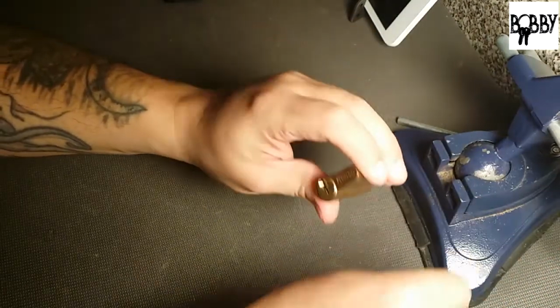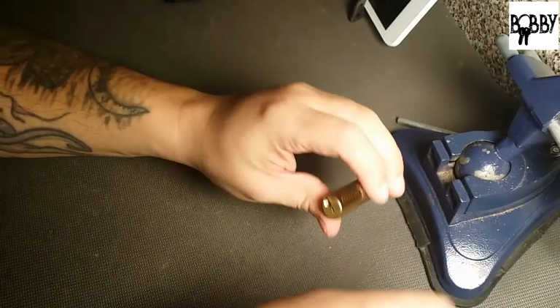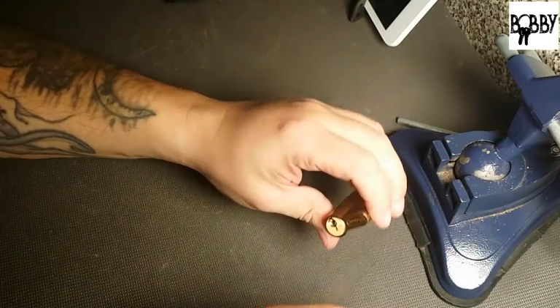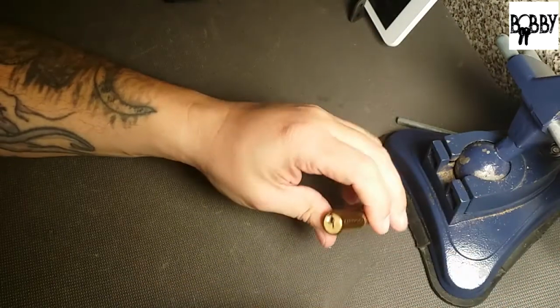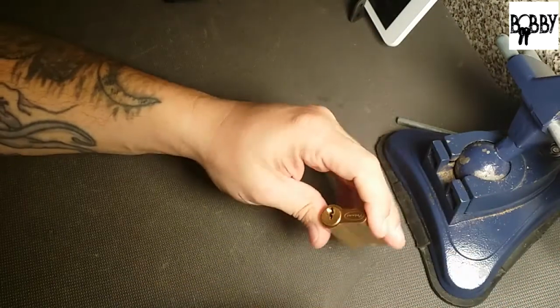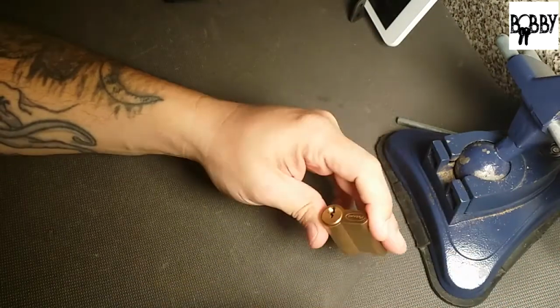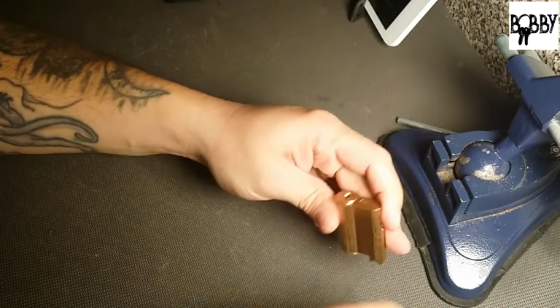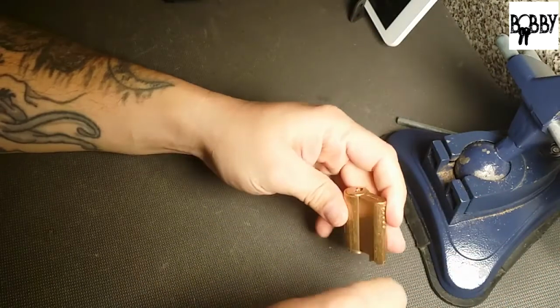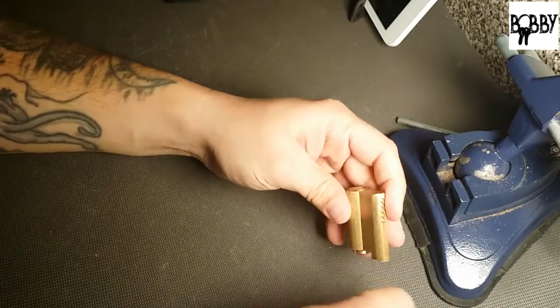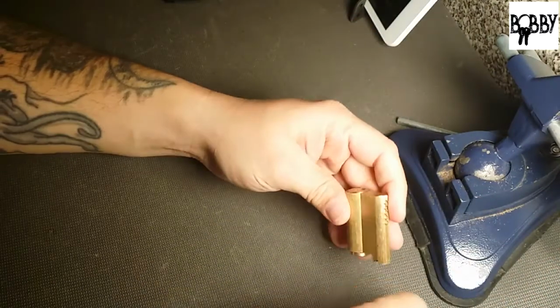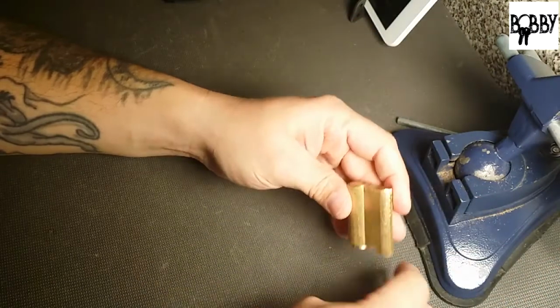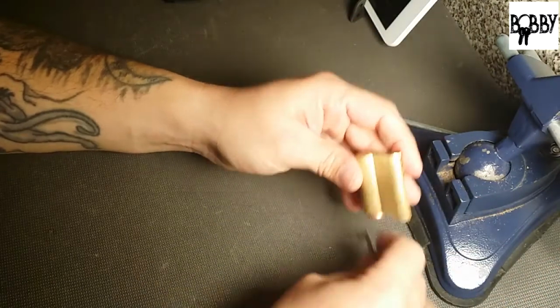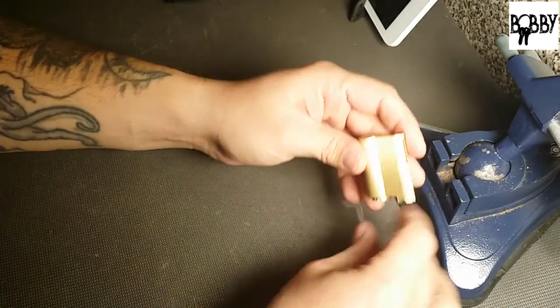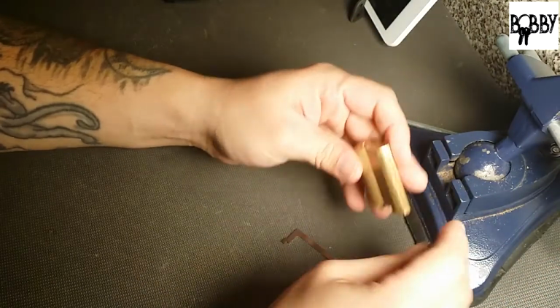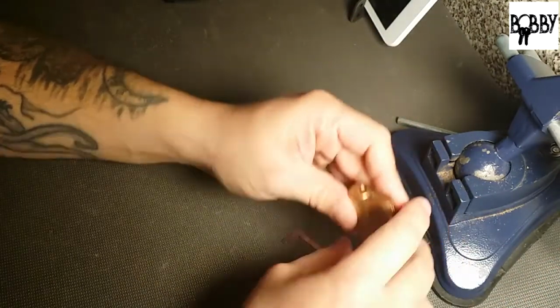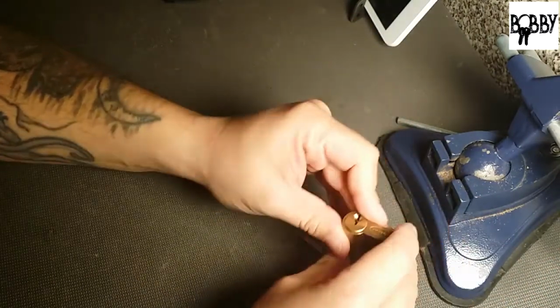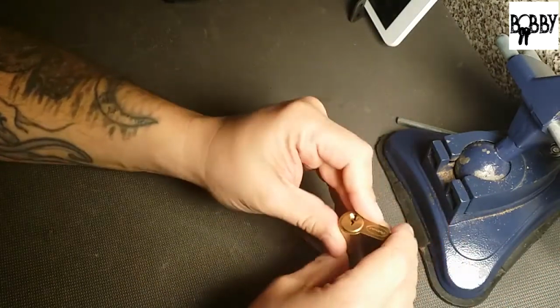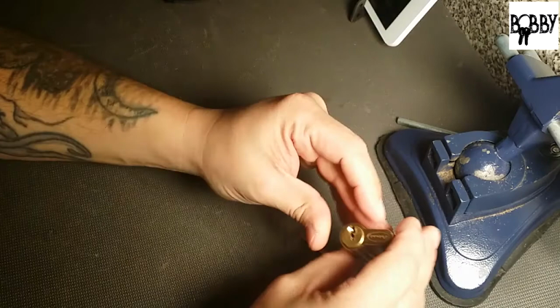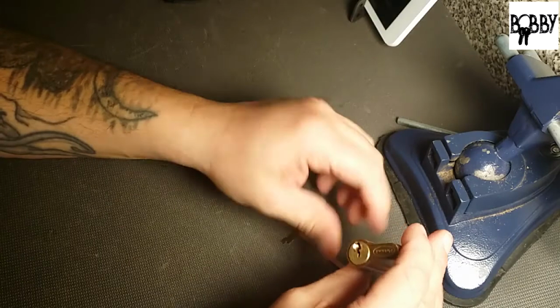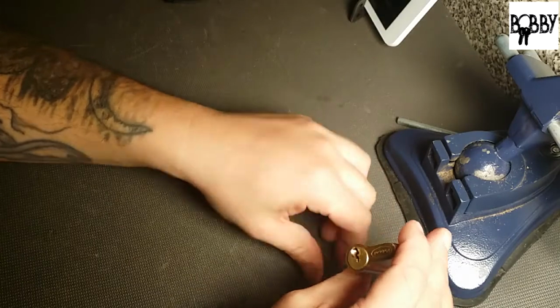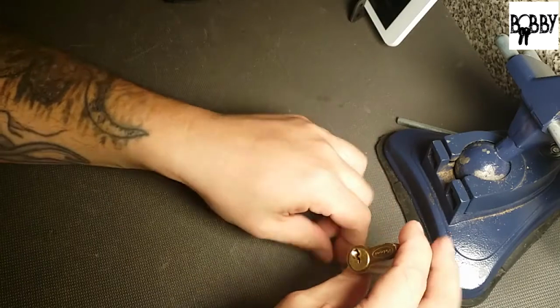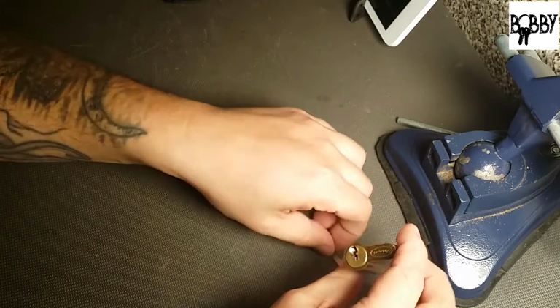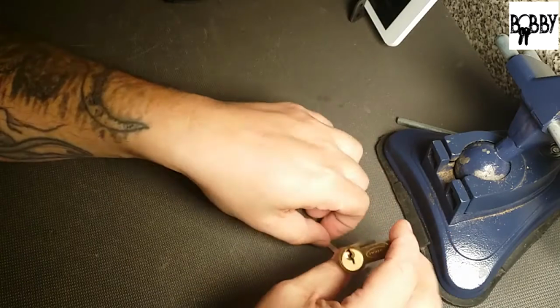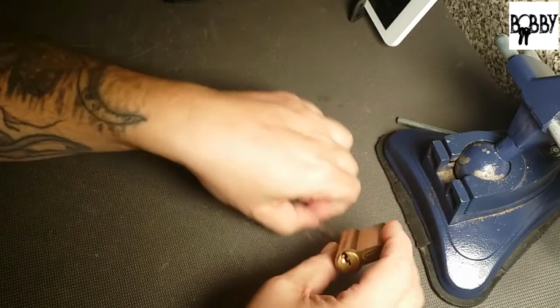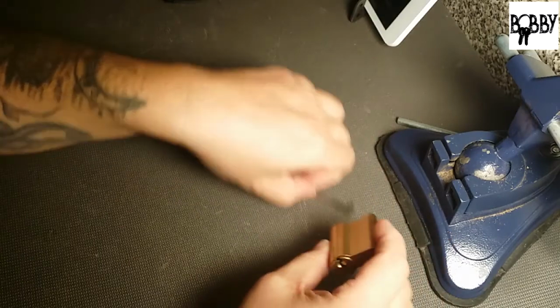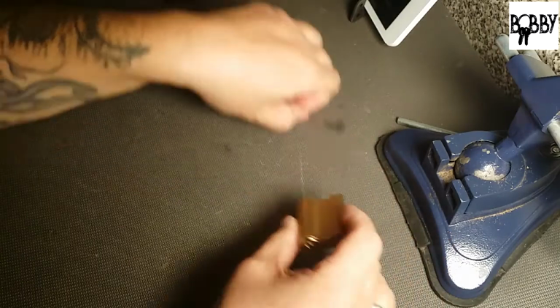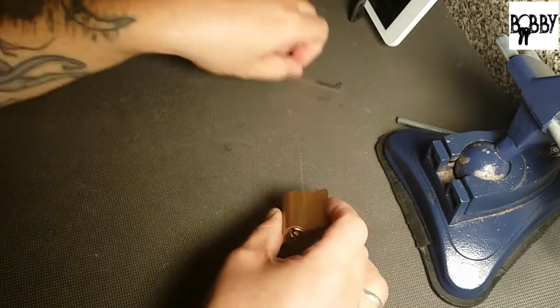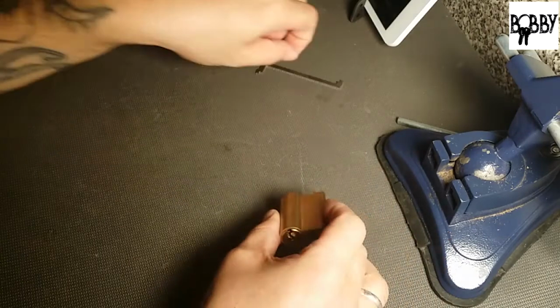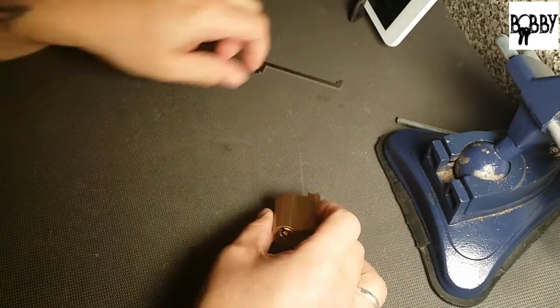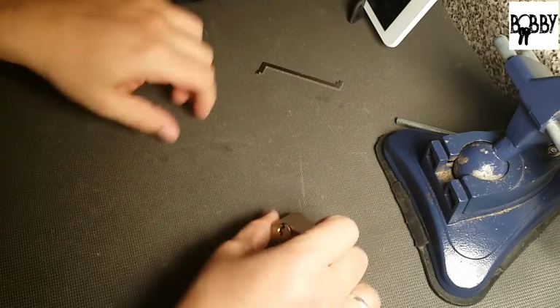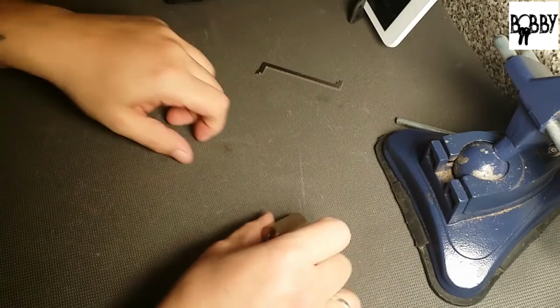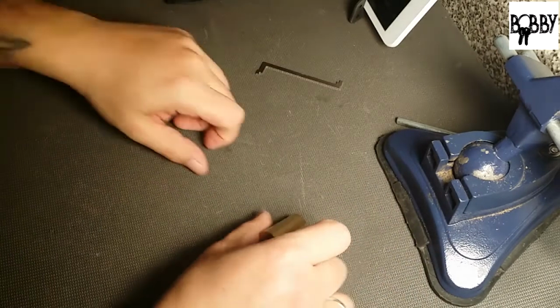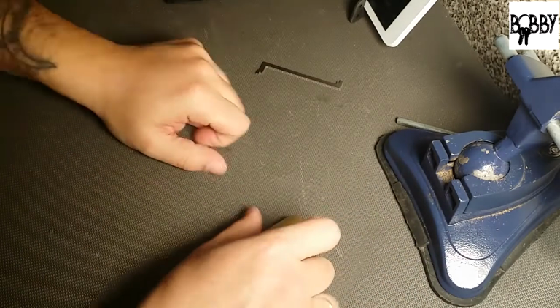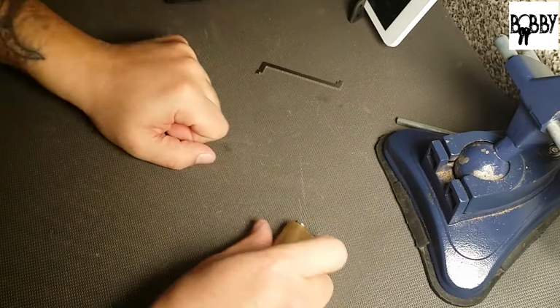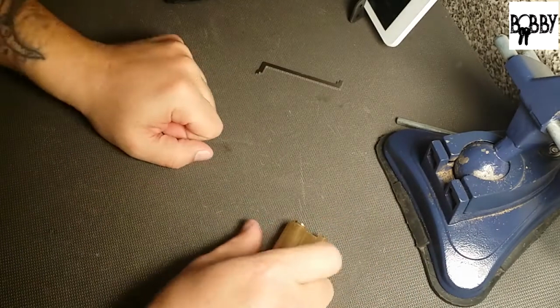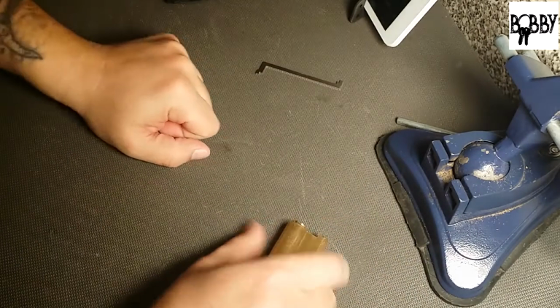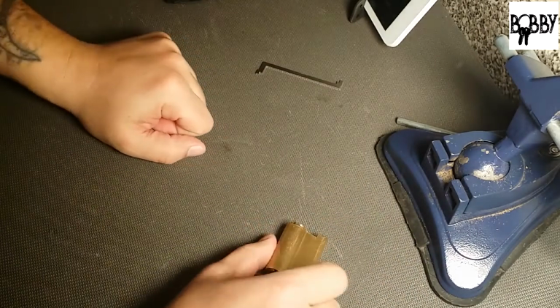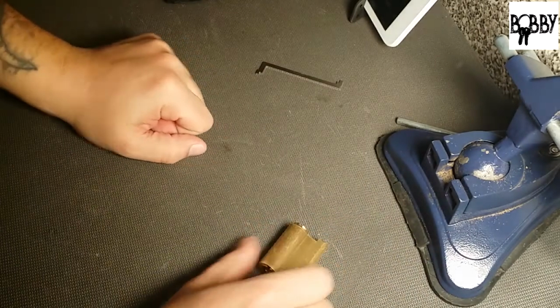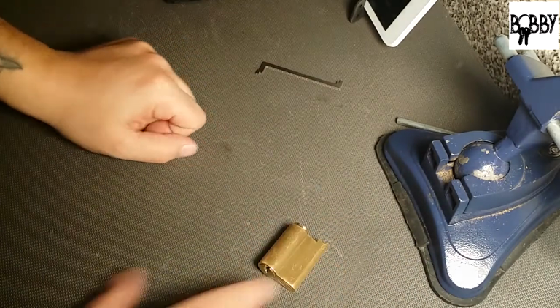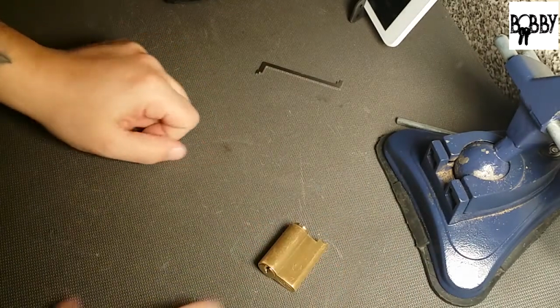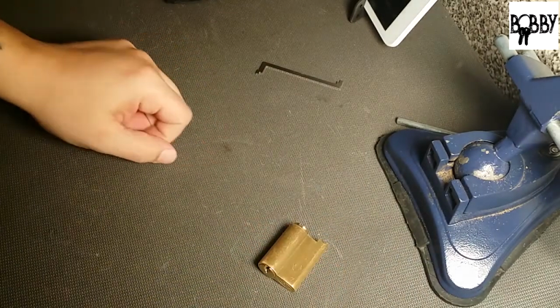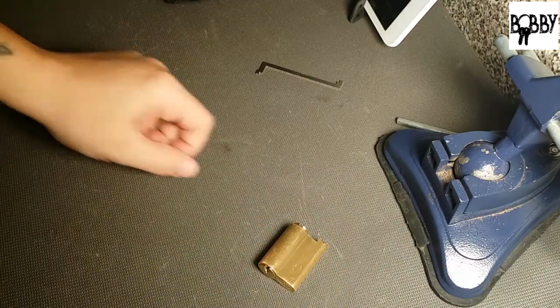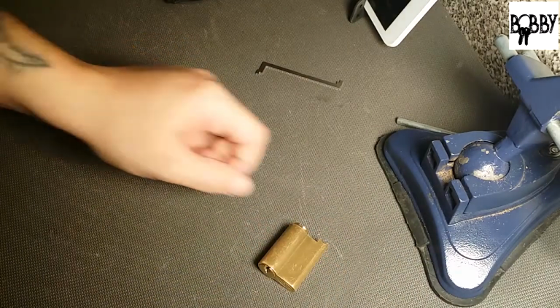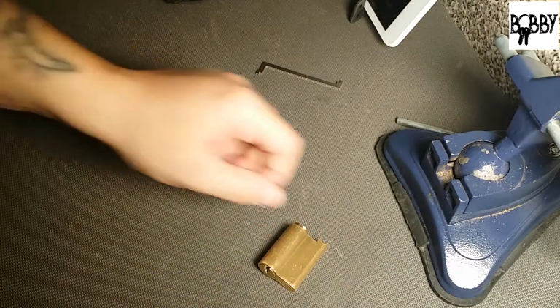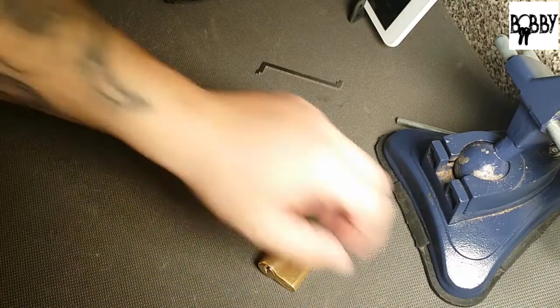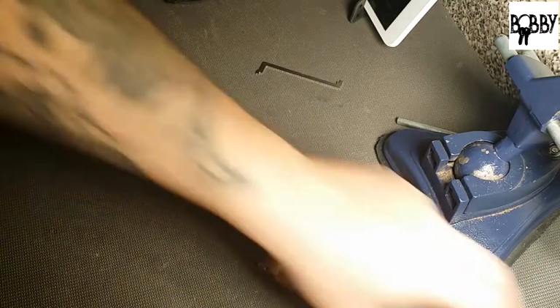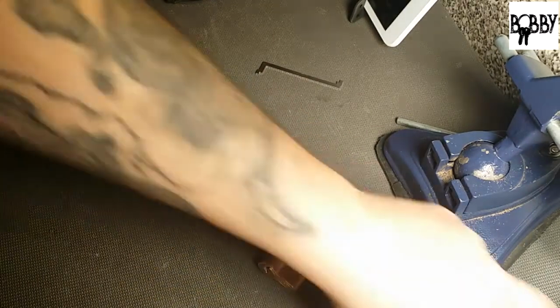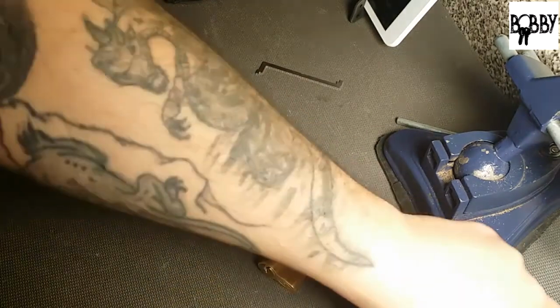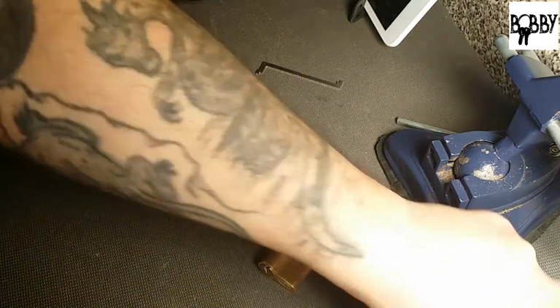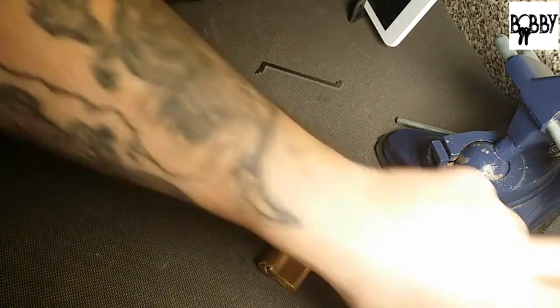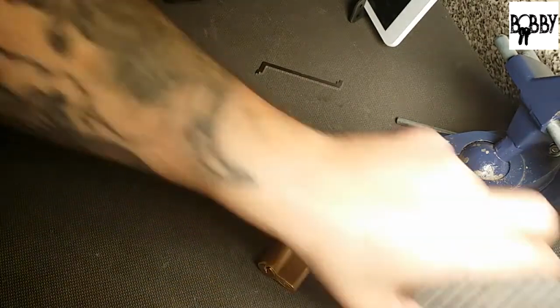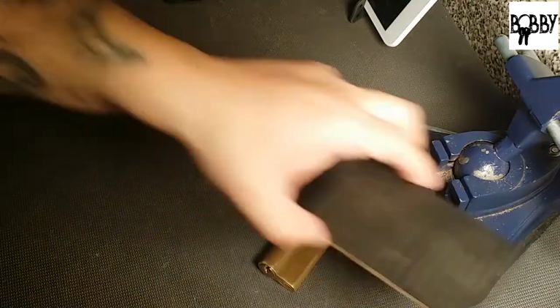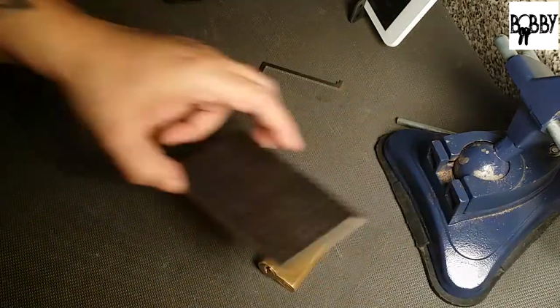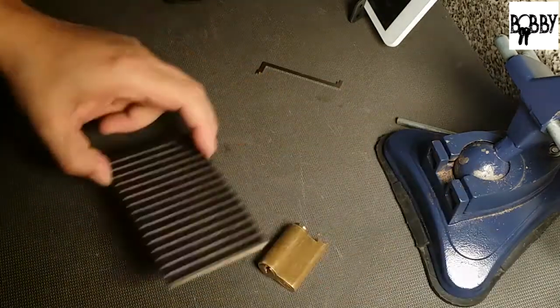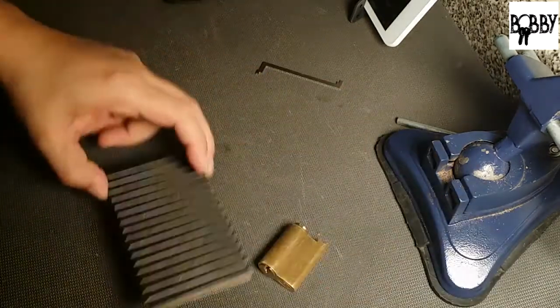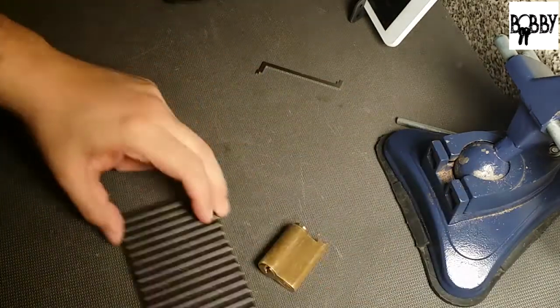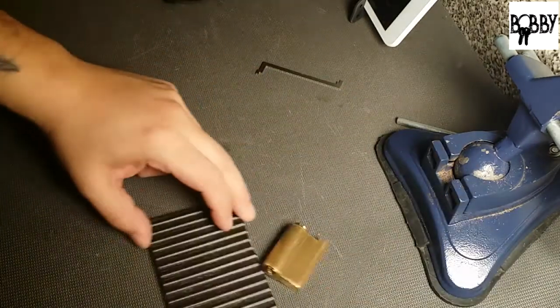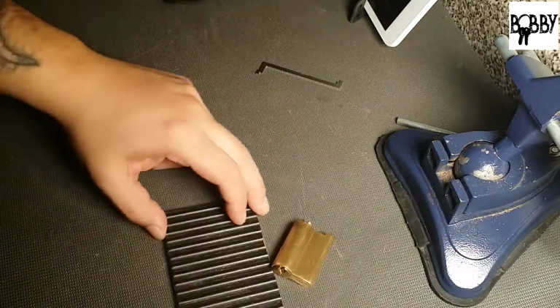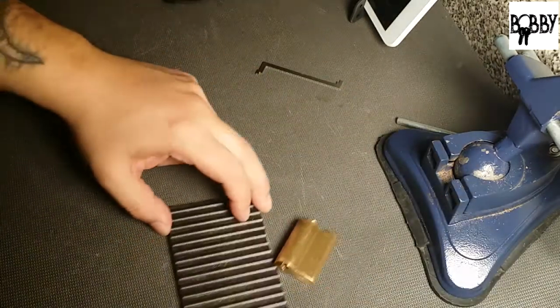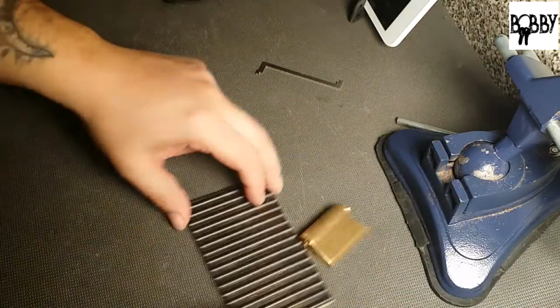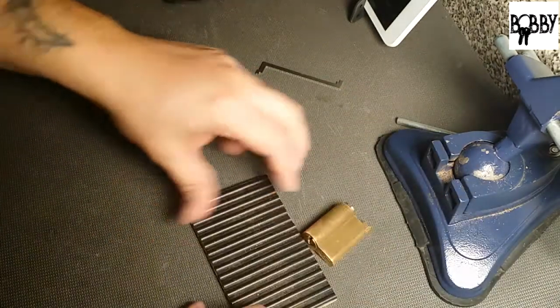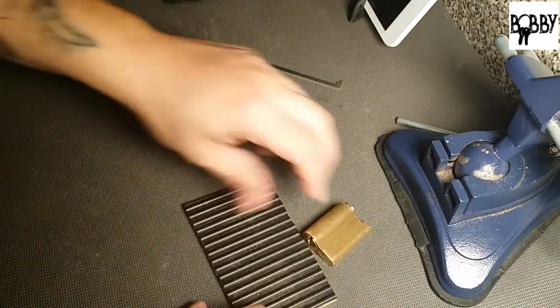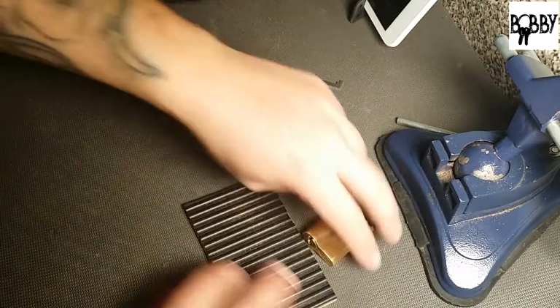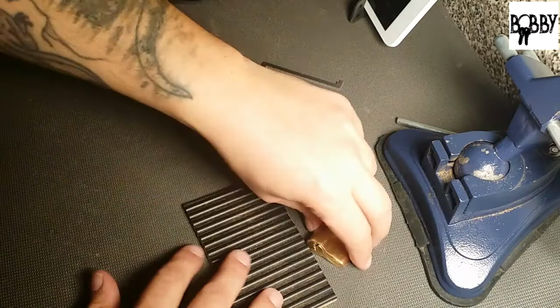So pin three is very sharp — that's all I can say about pin three. Guess we'll find out here in a sec.